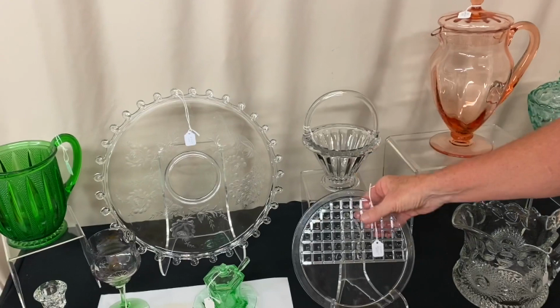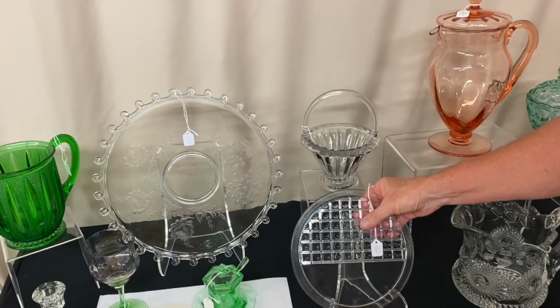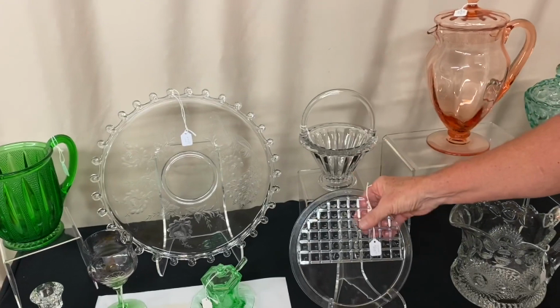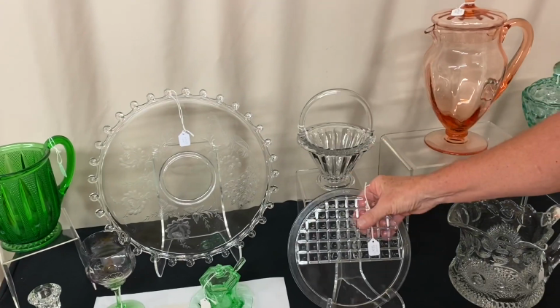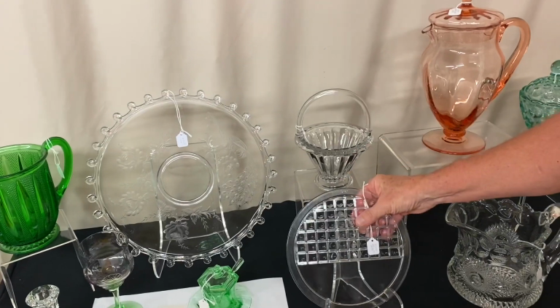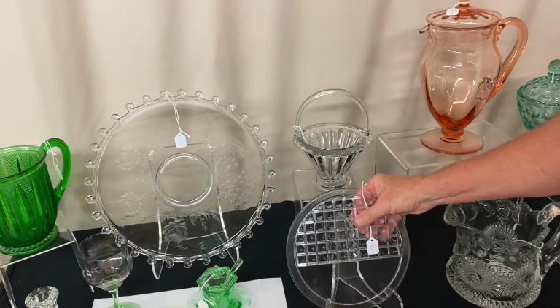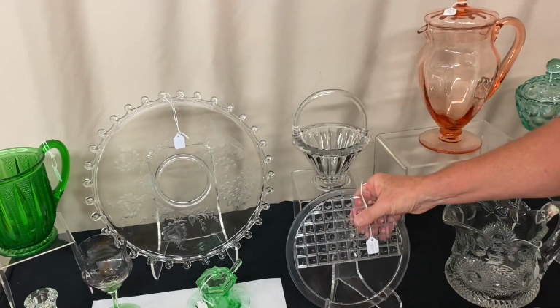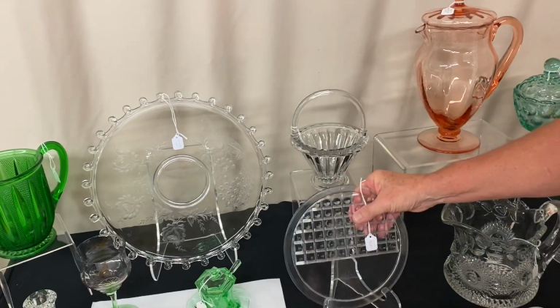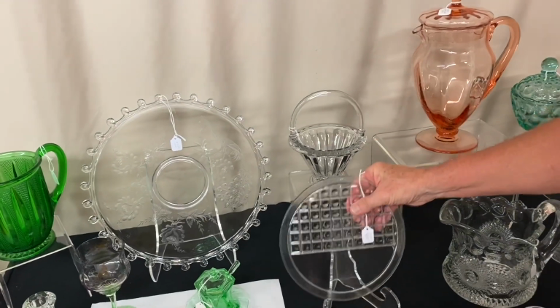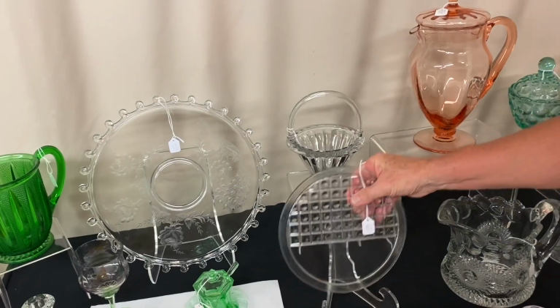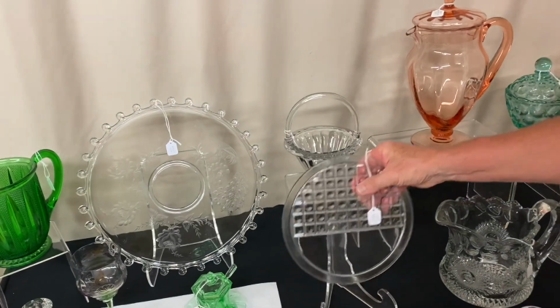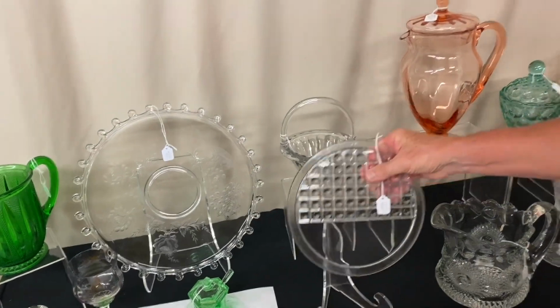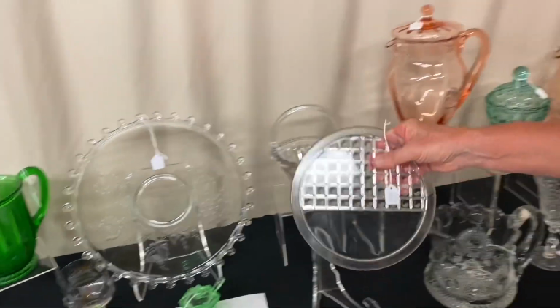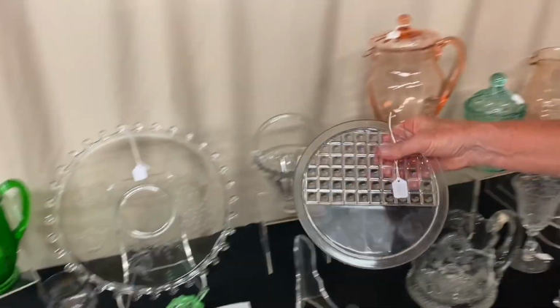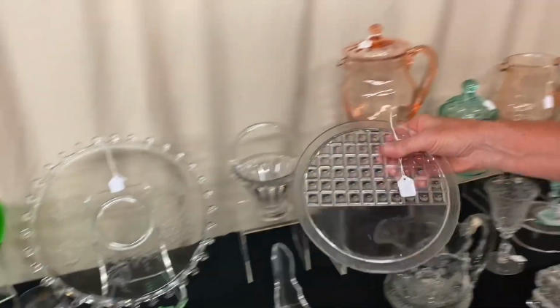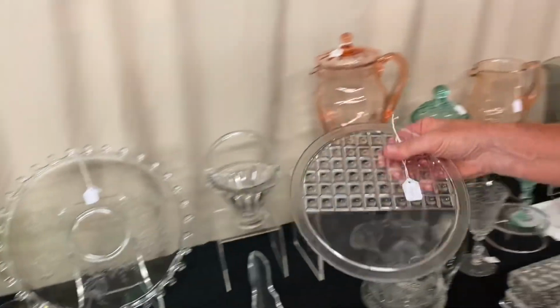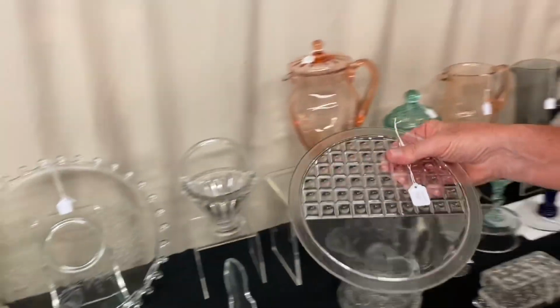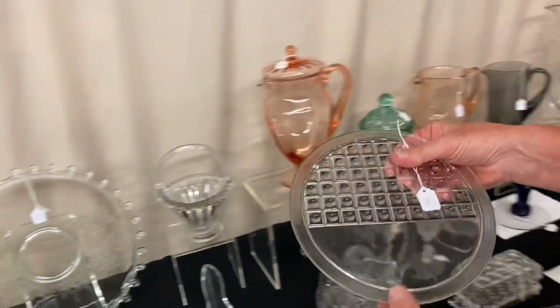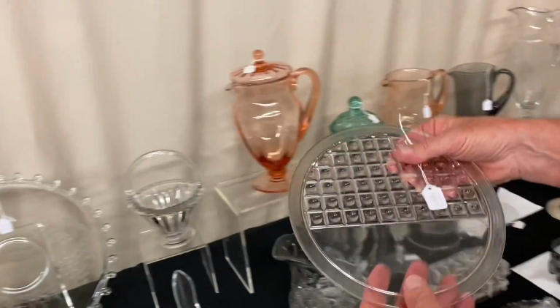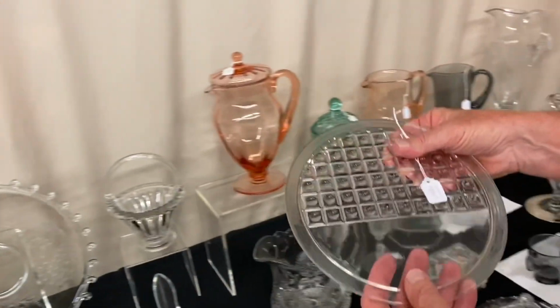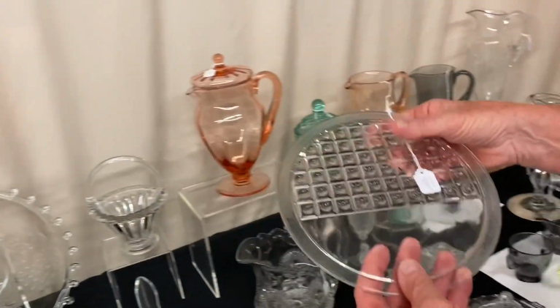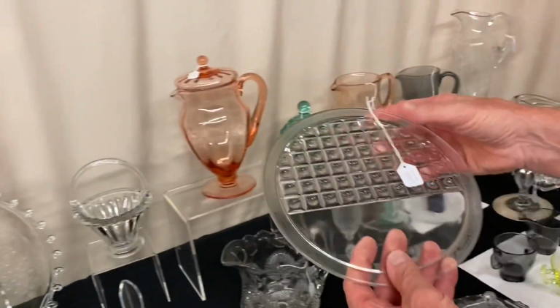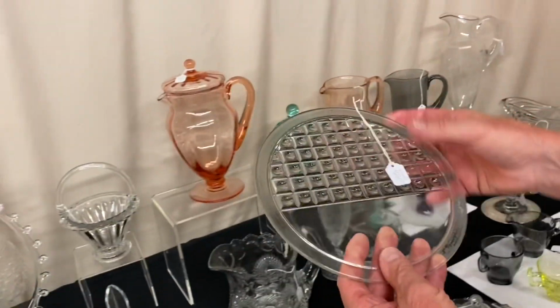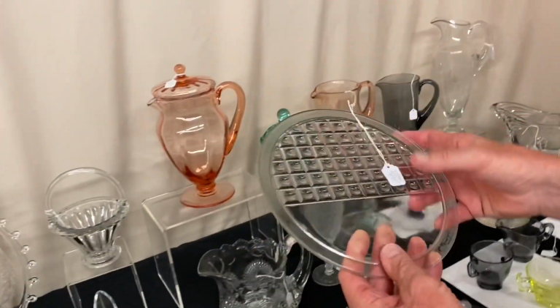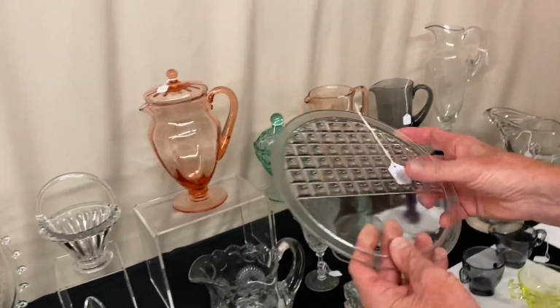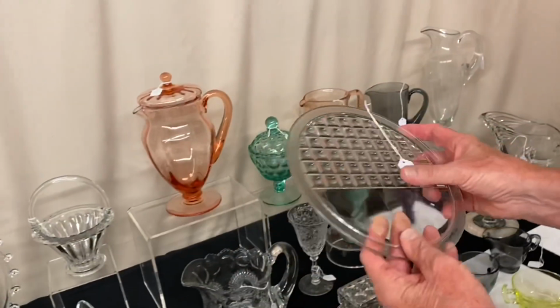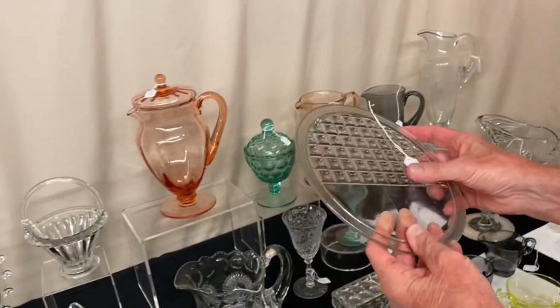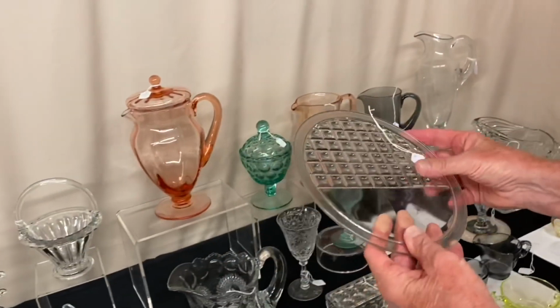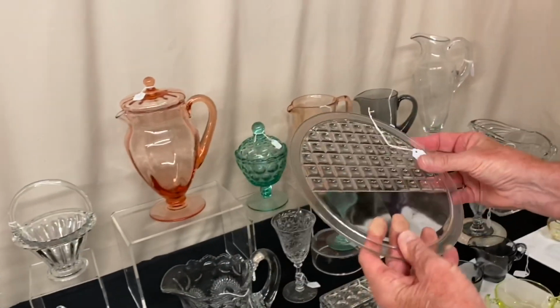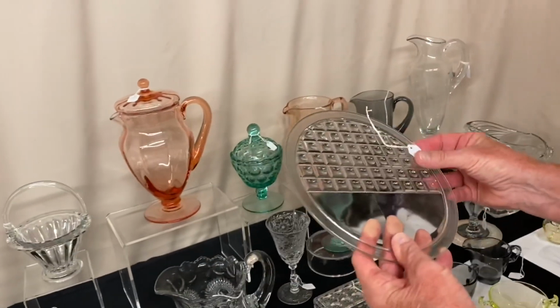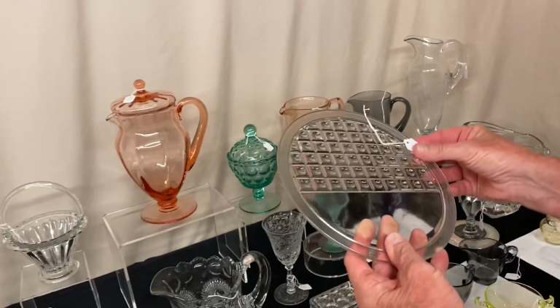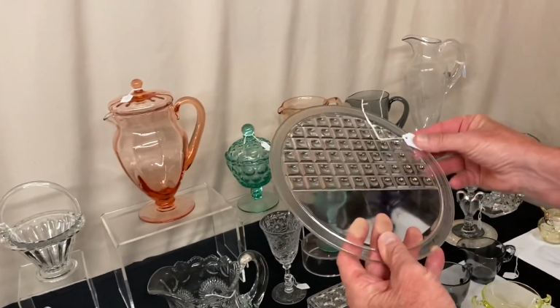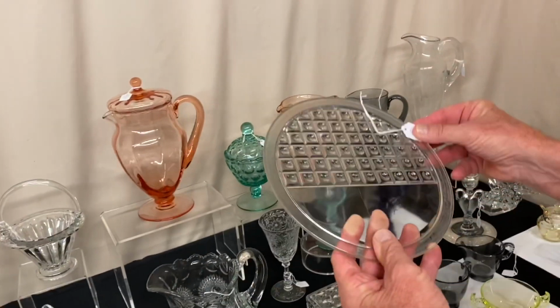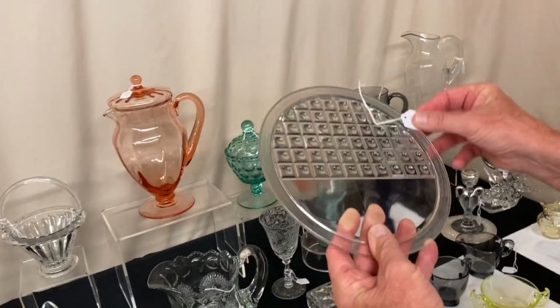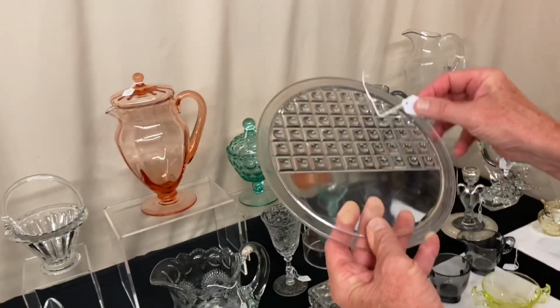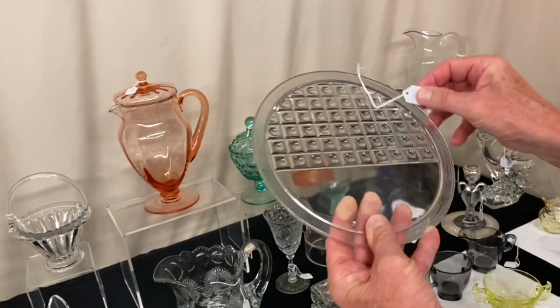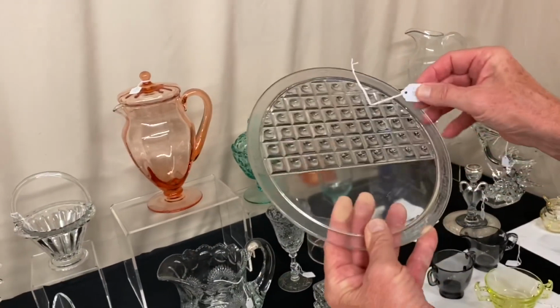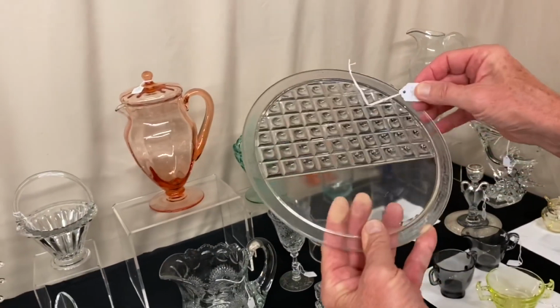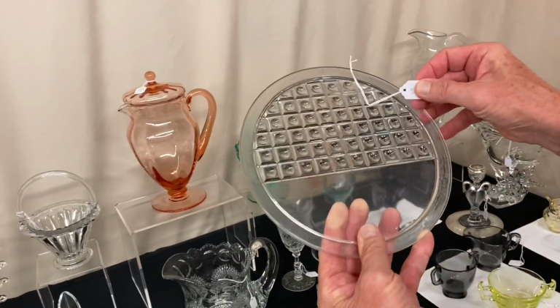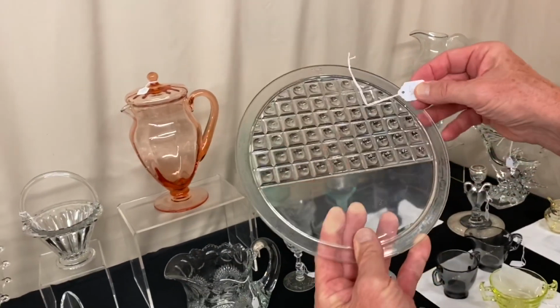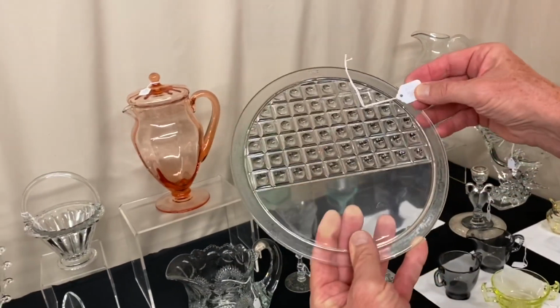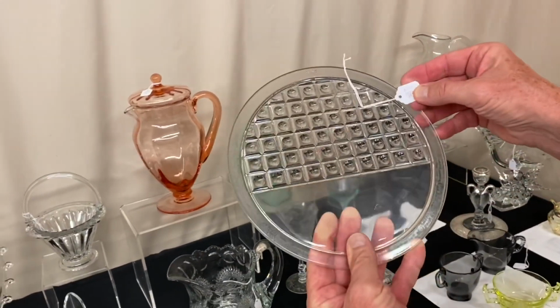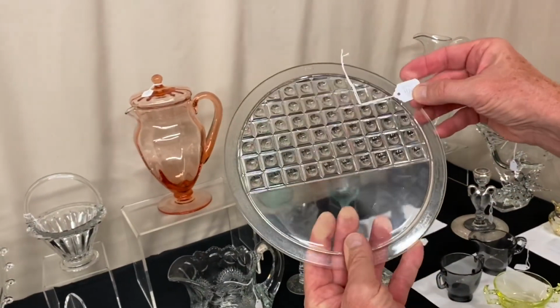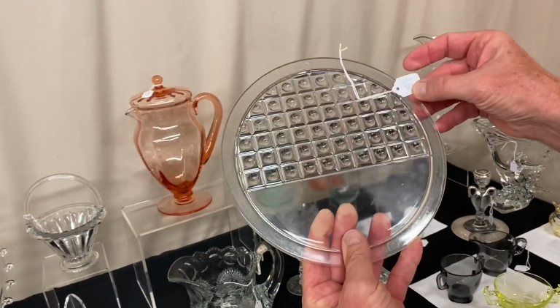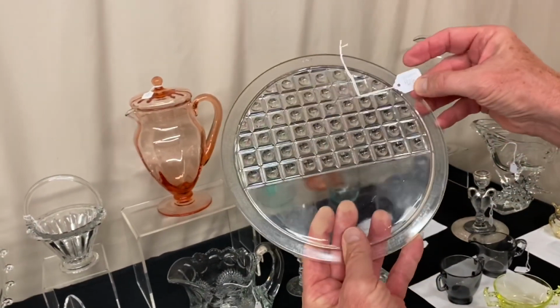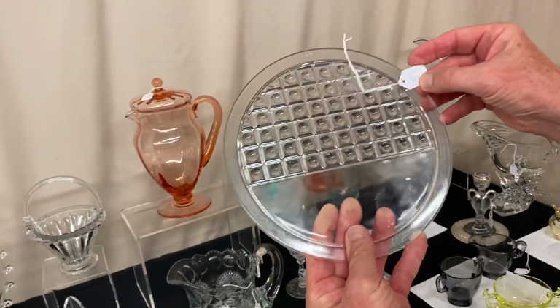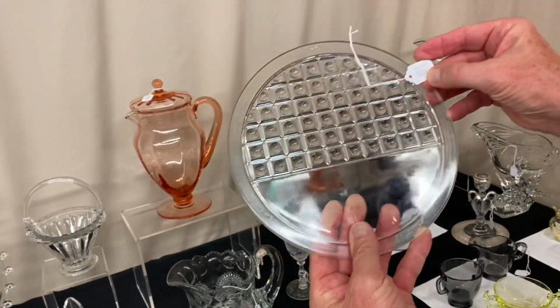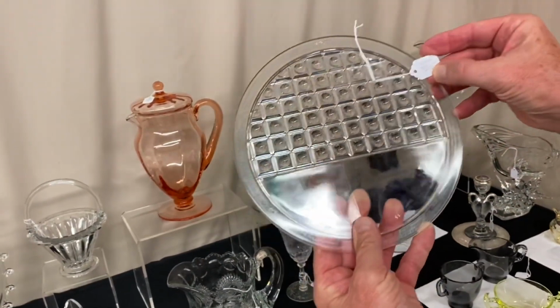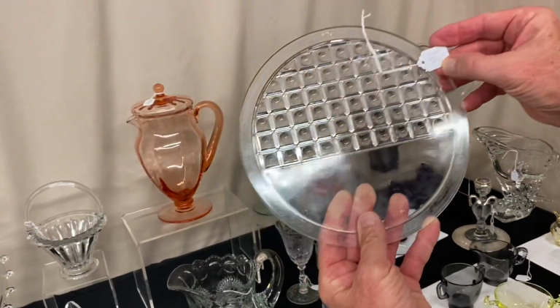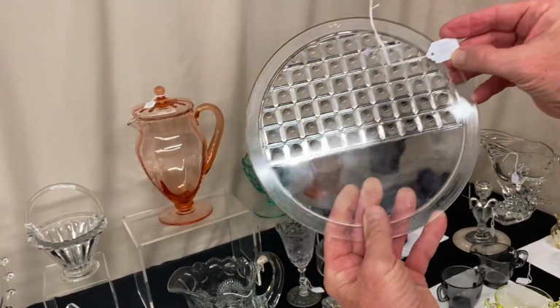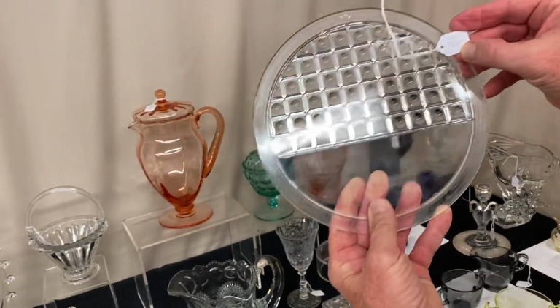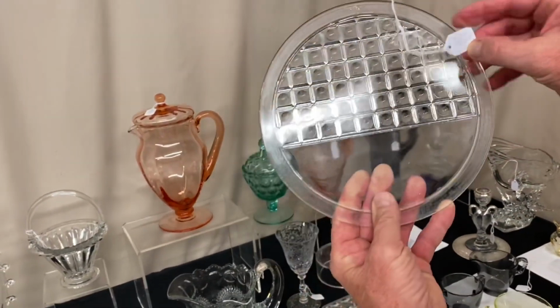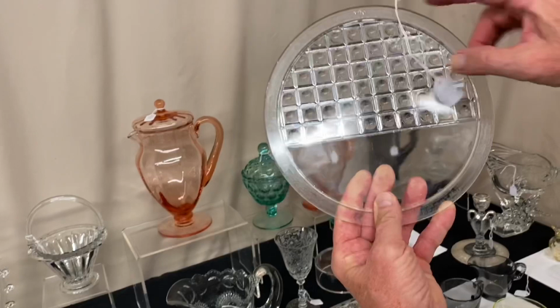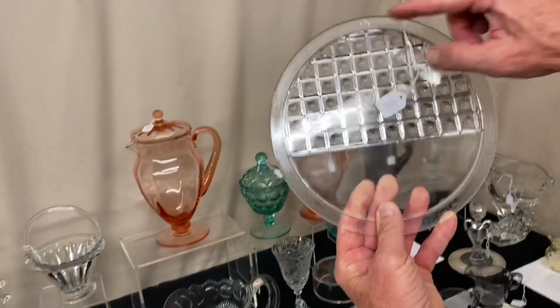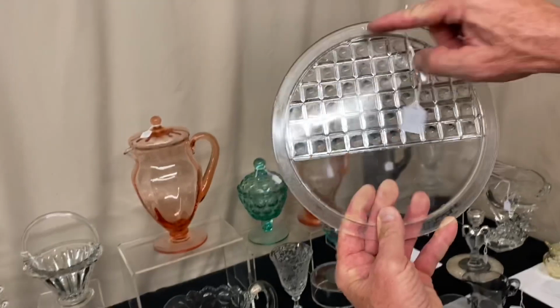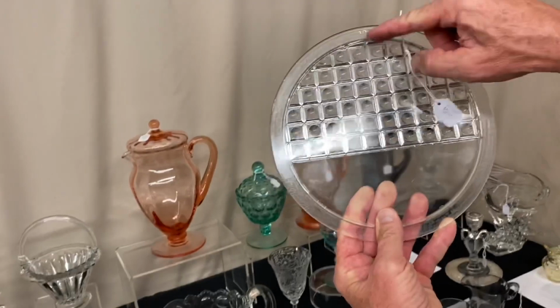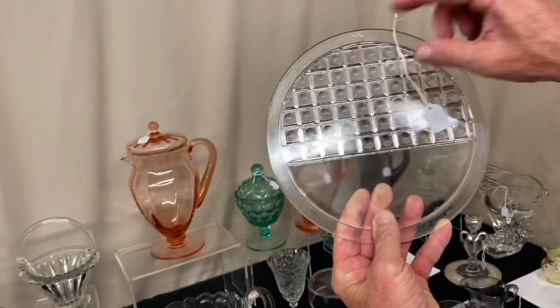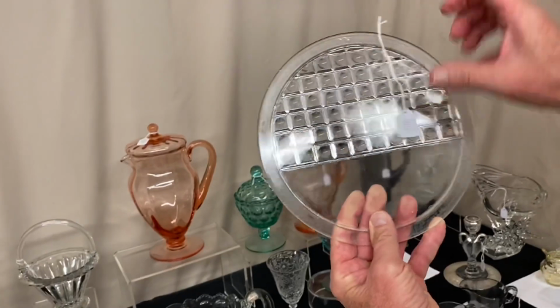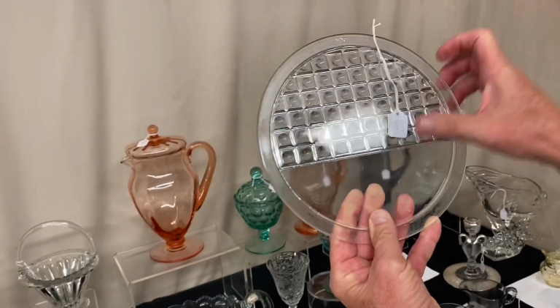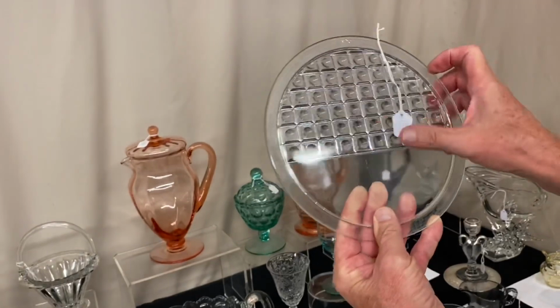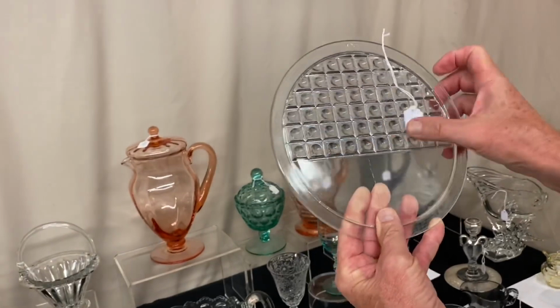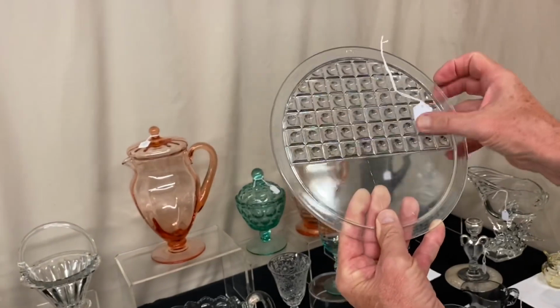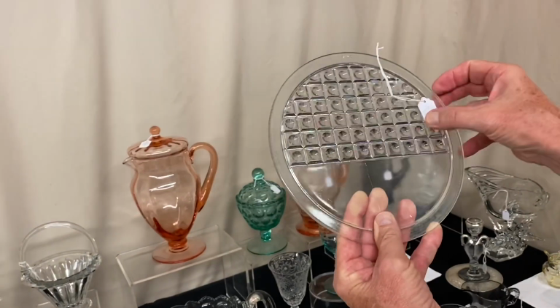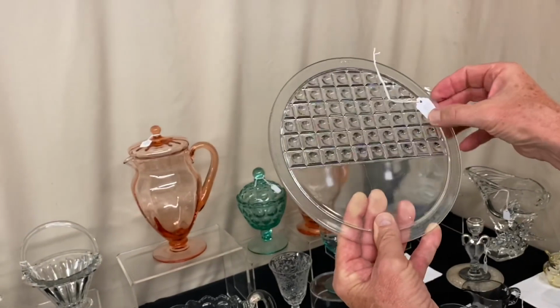Heisey made four or five different headlight lenses. This is one of them. You can find them in the Vogel — the new Vogel books. Here it says 'top' on it.